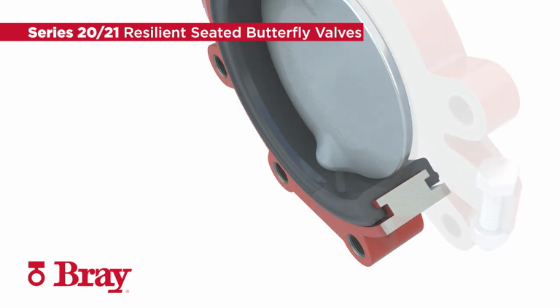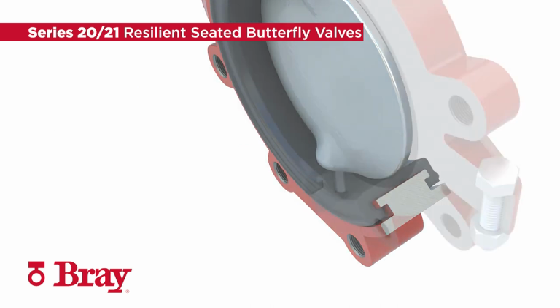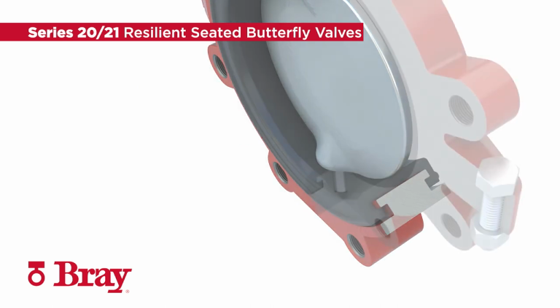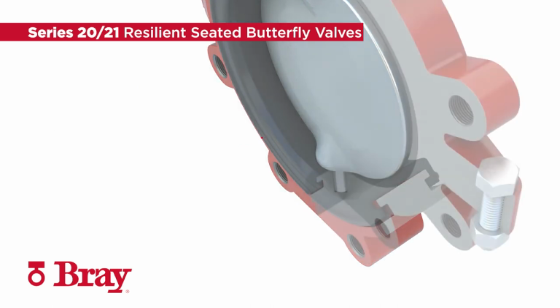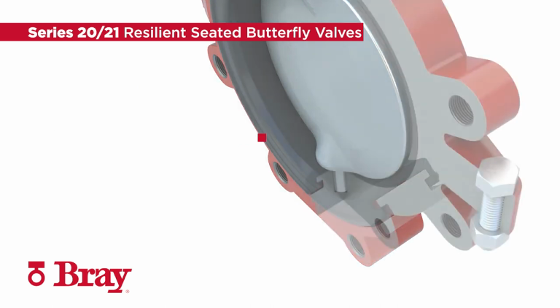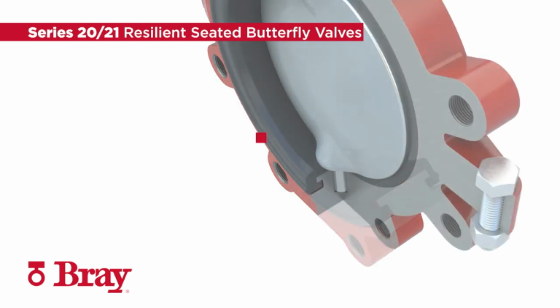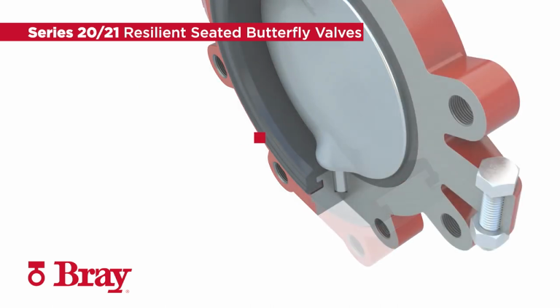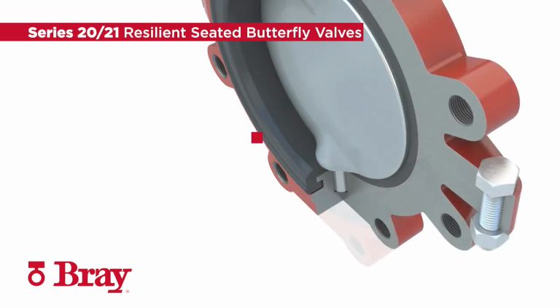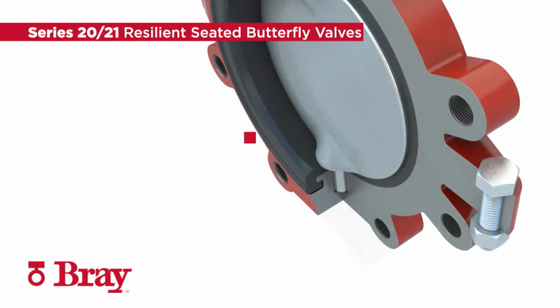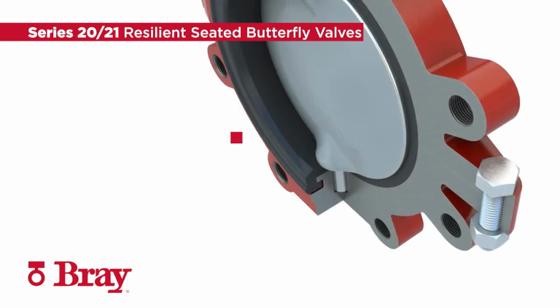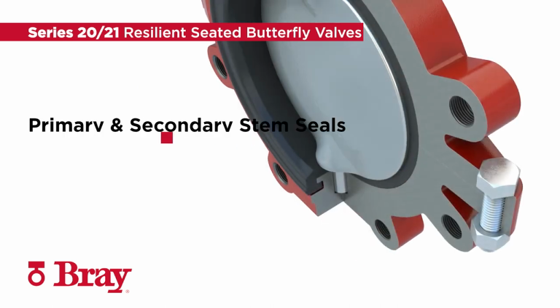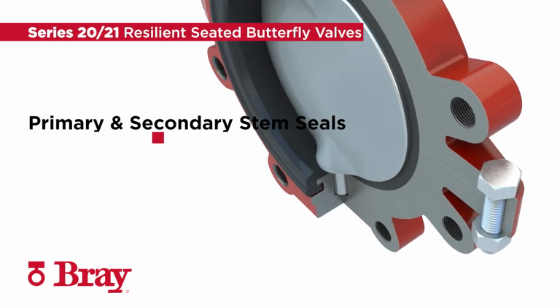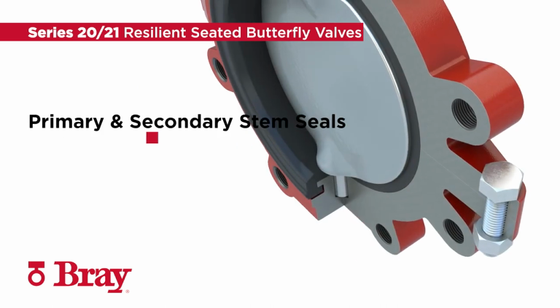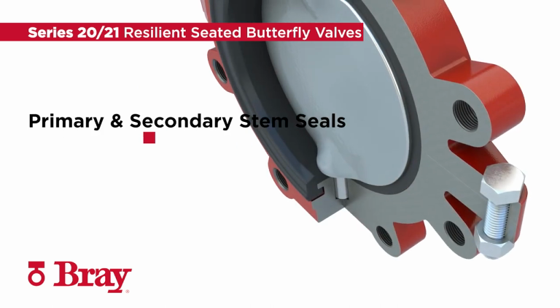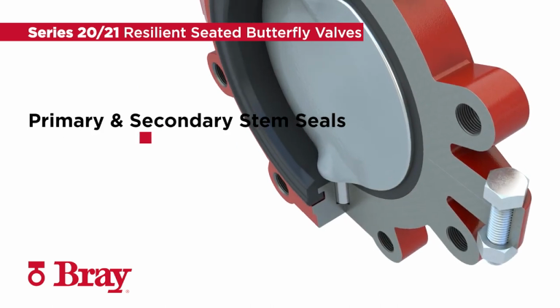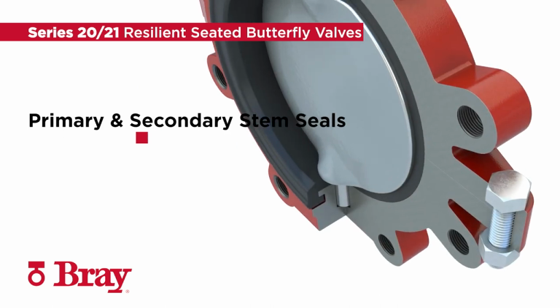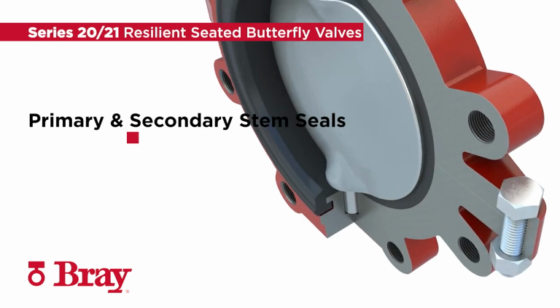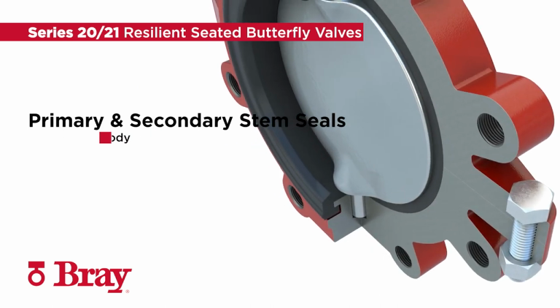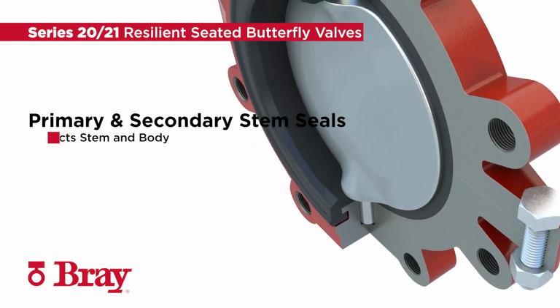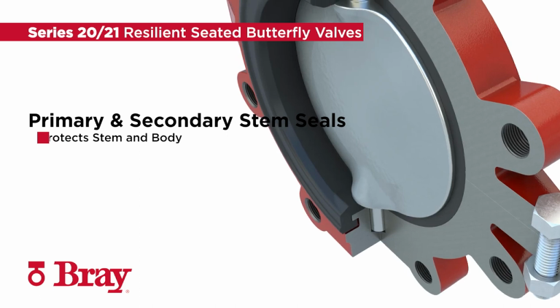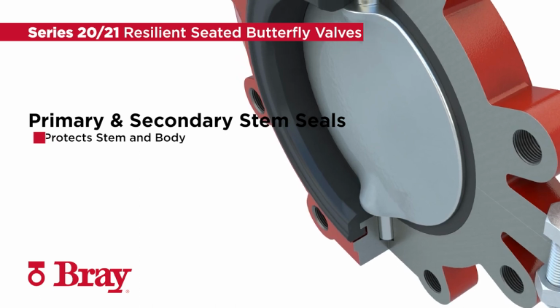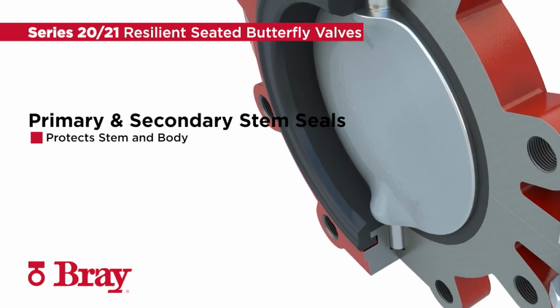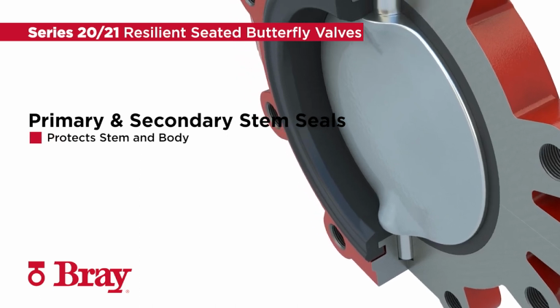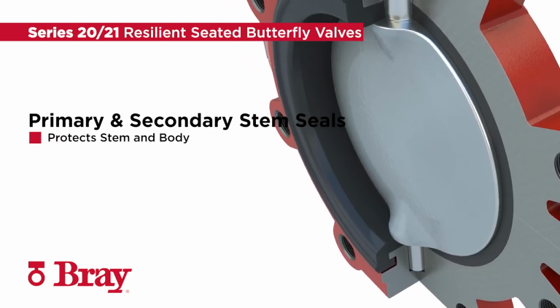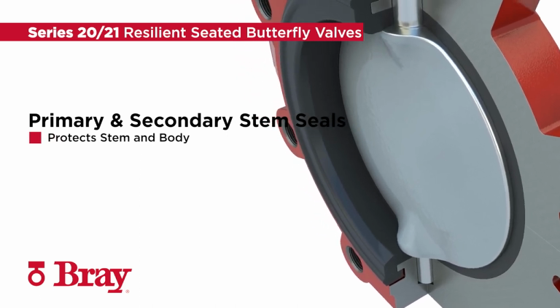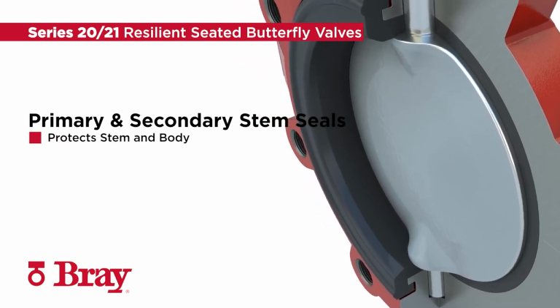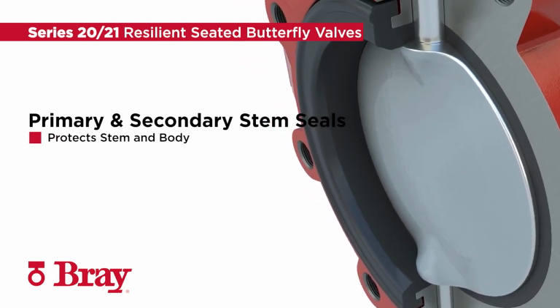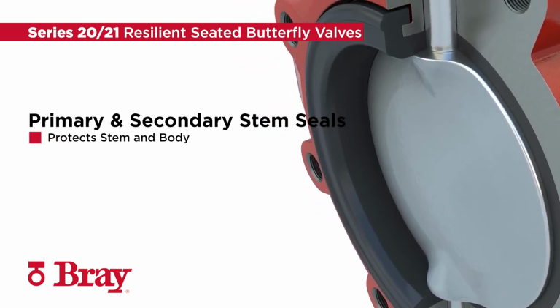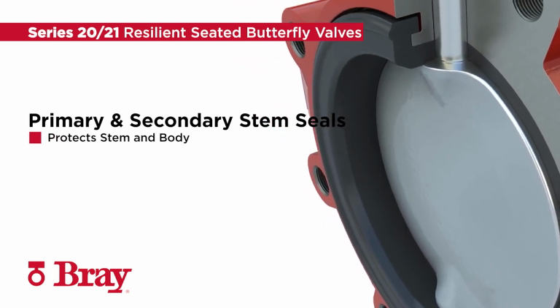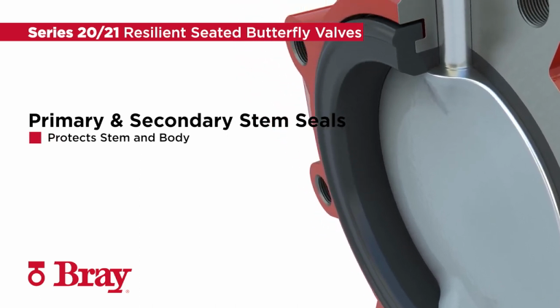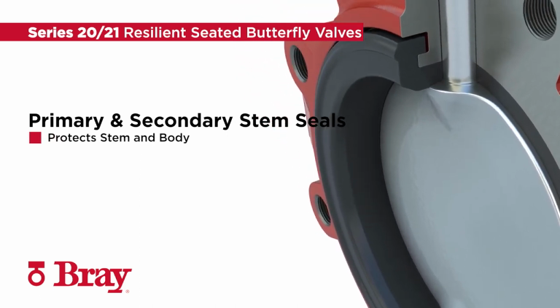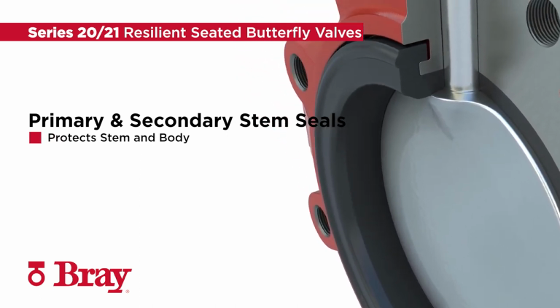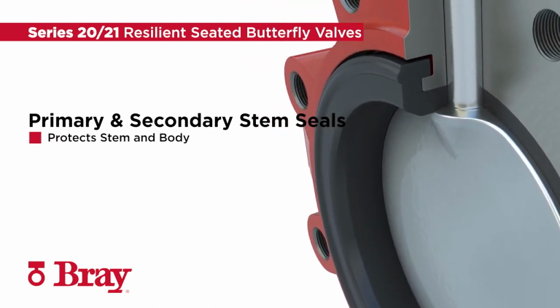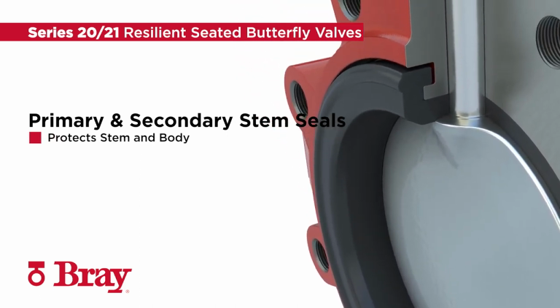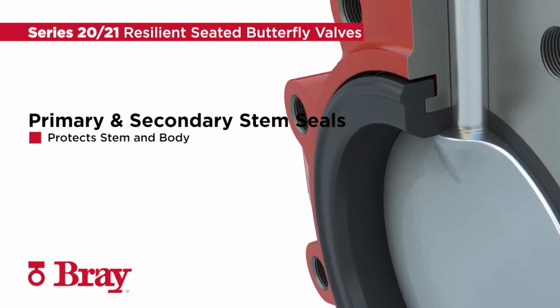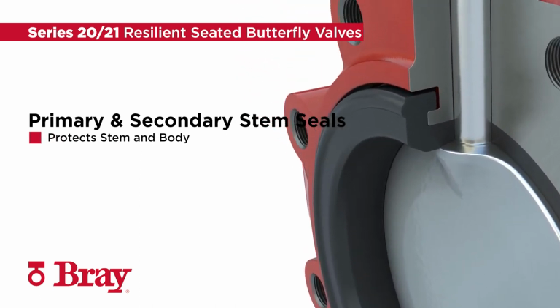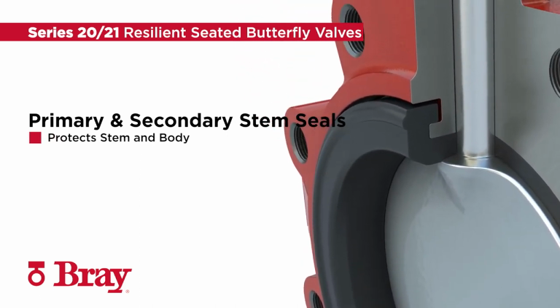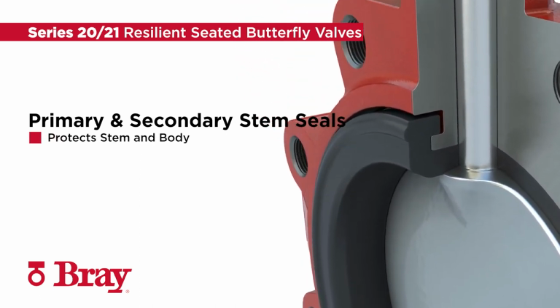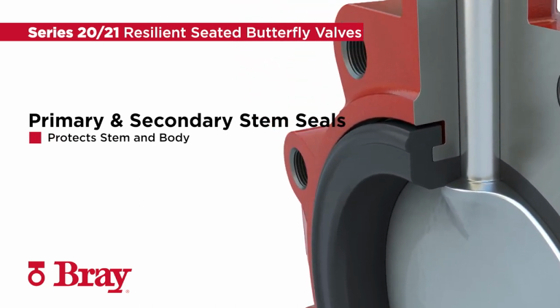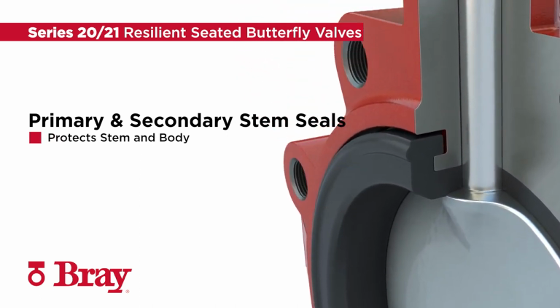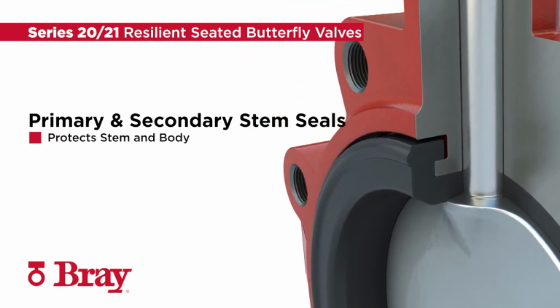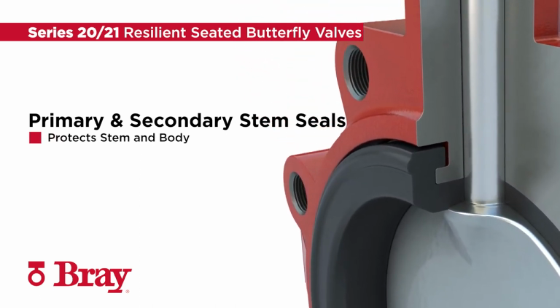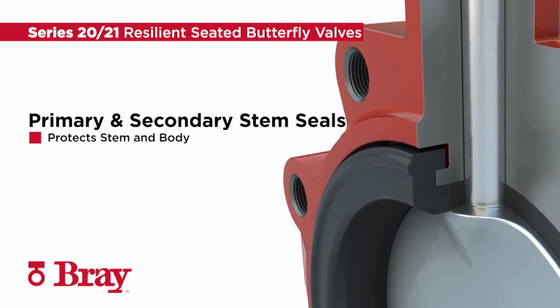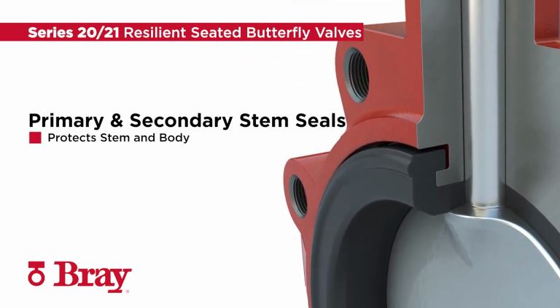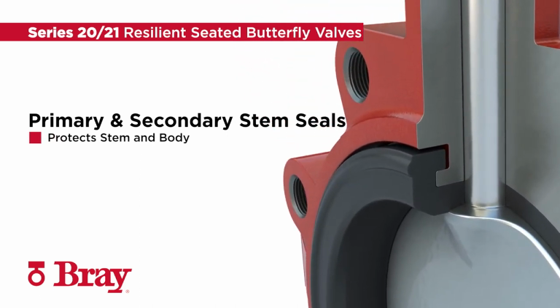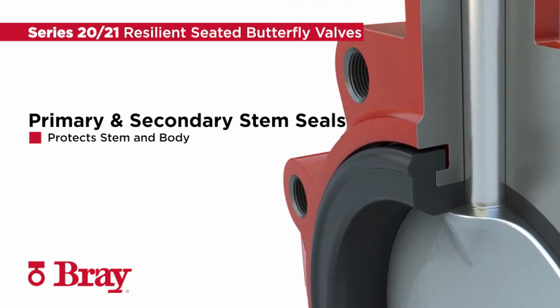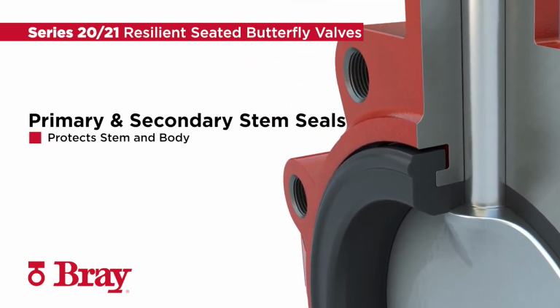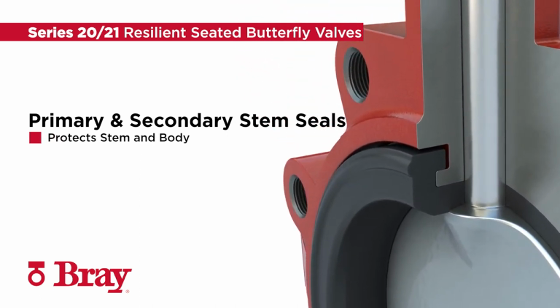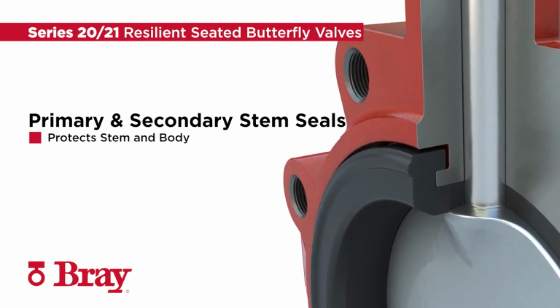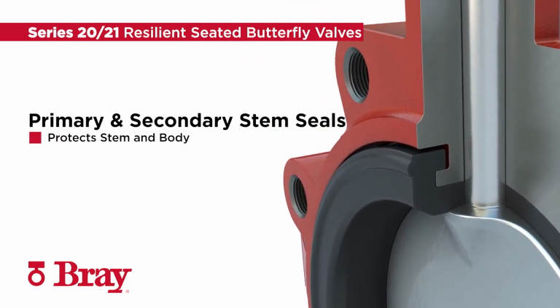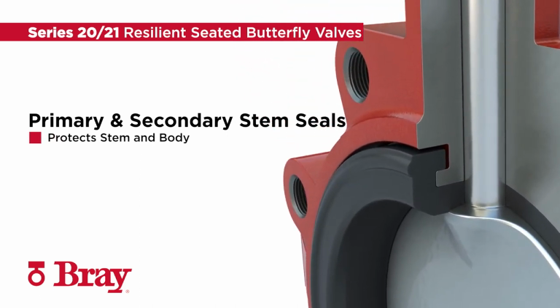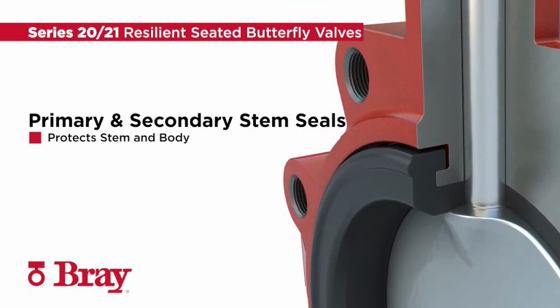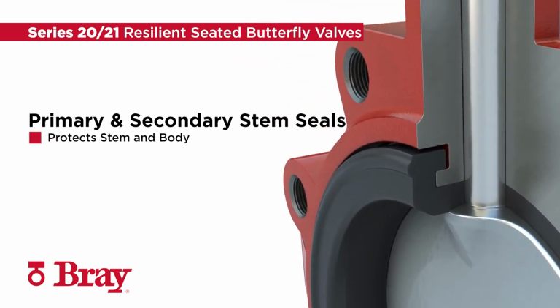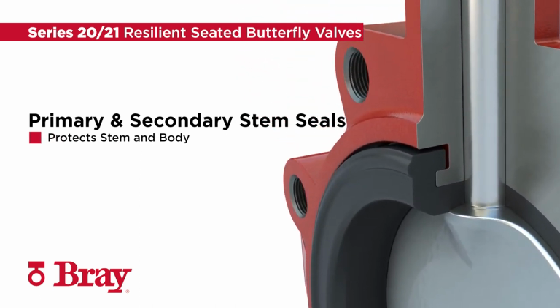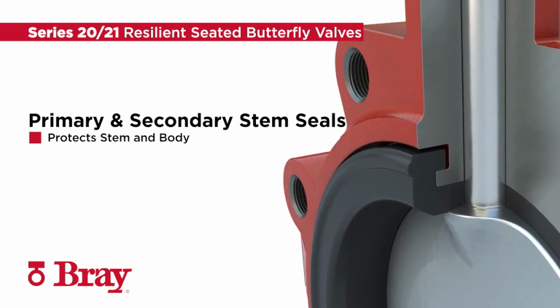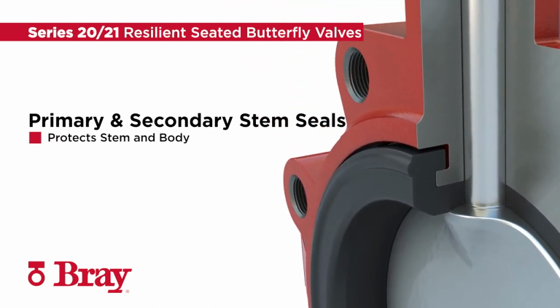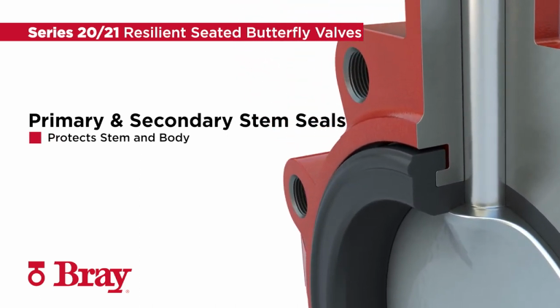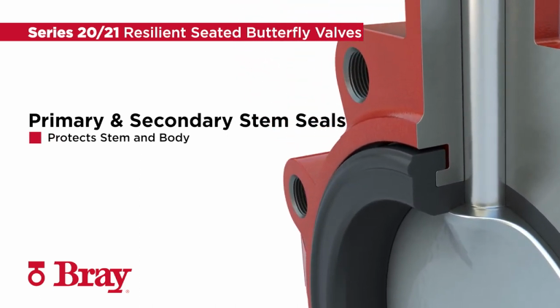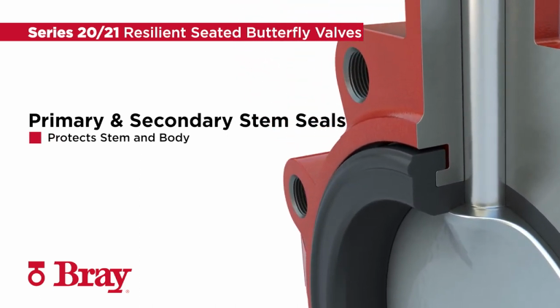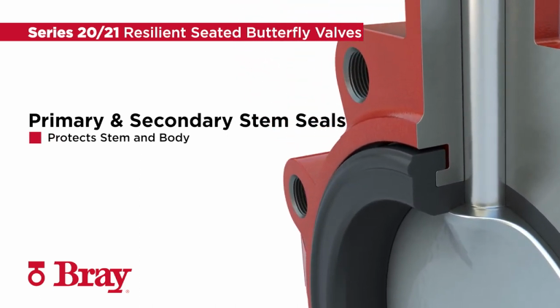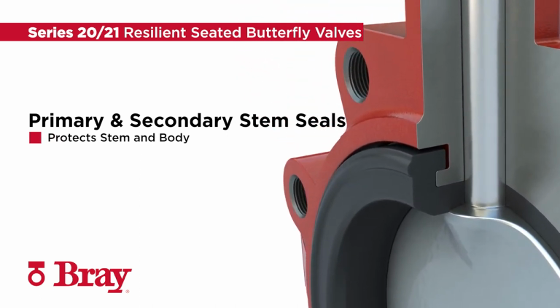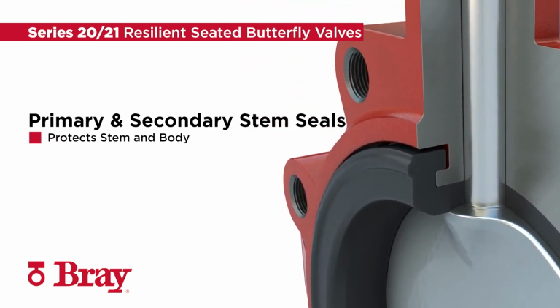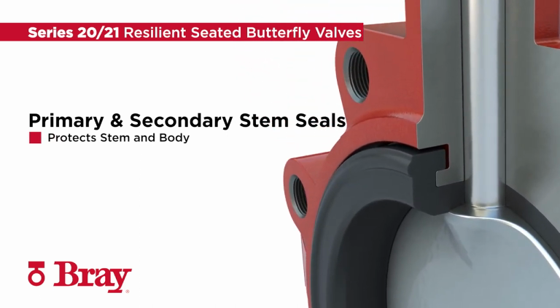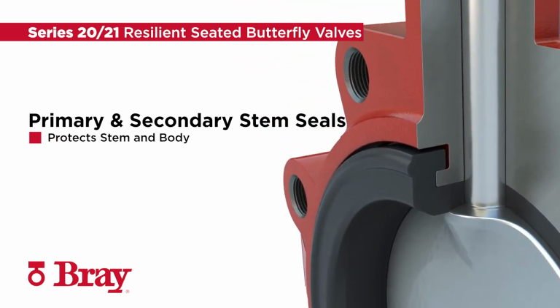With primary and secondary stem seals, the Interference Fit design prevents line media from contacting the stem or body.